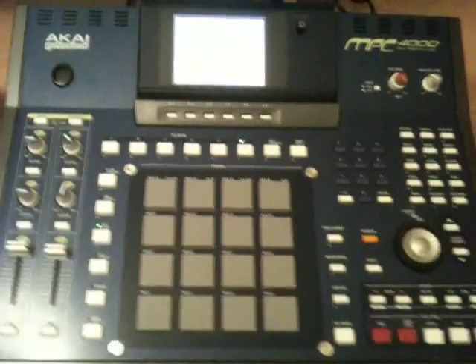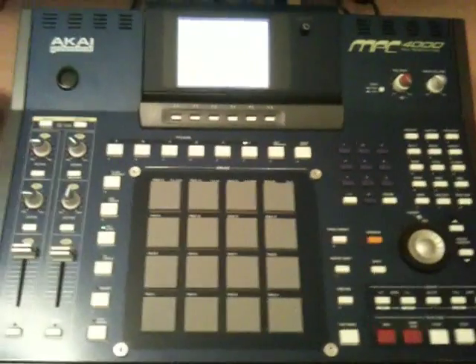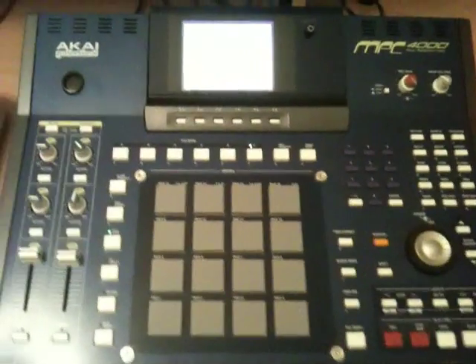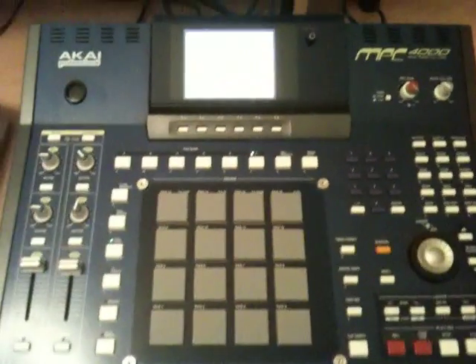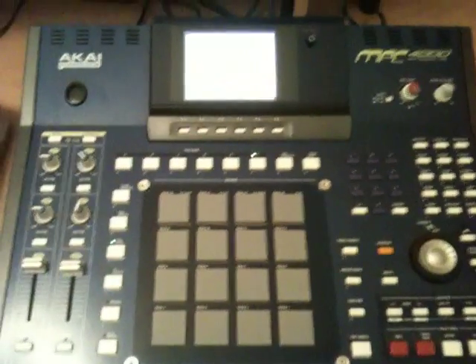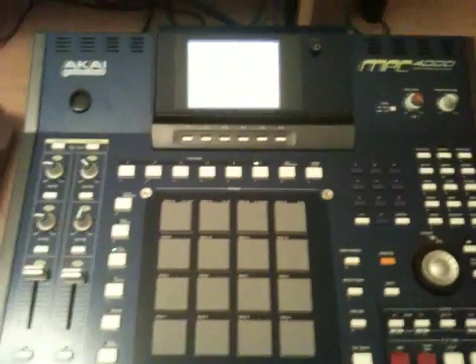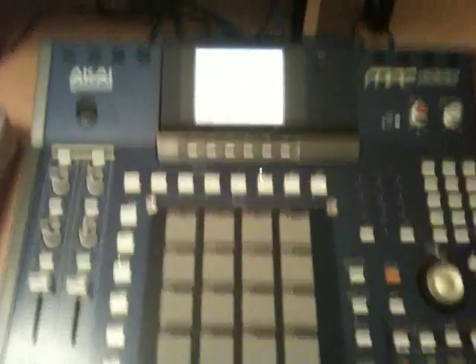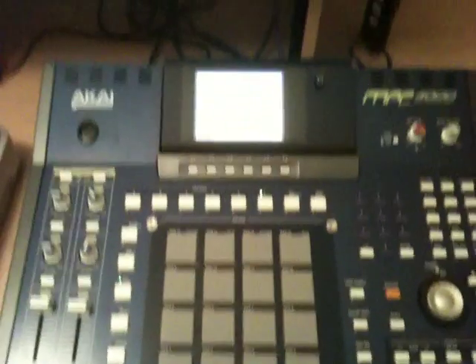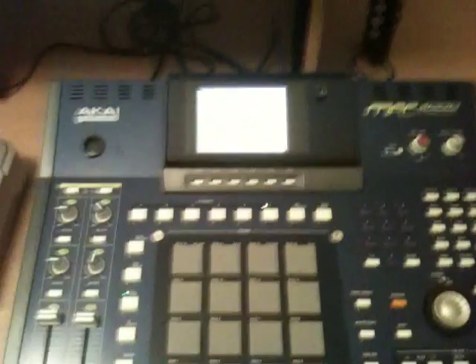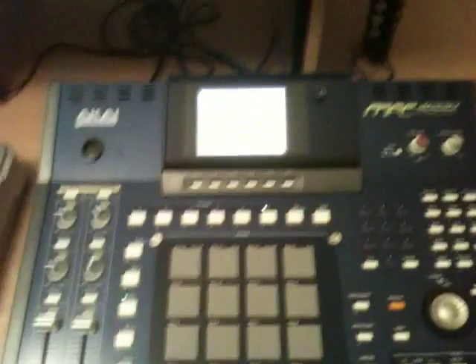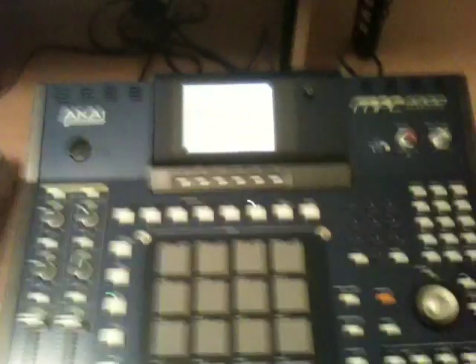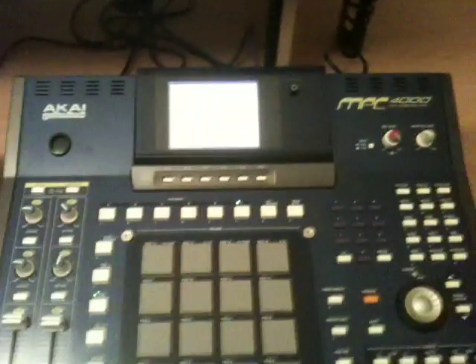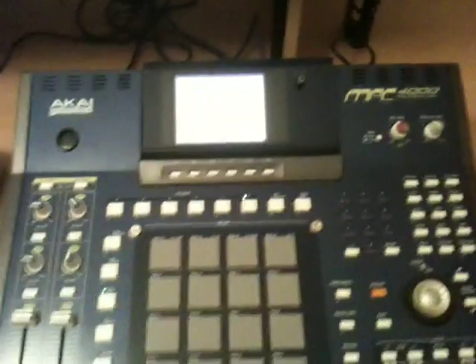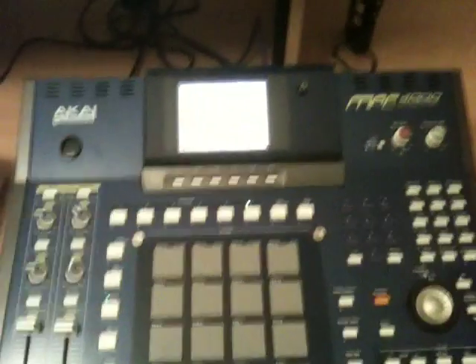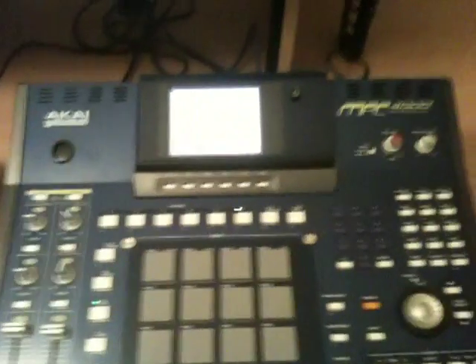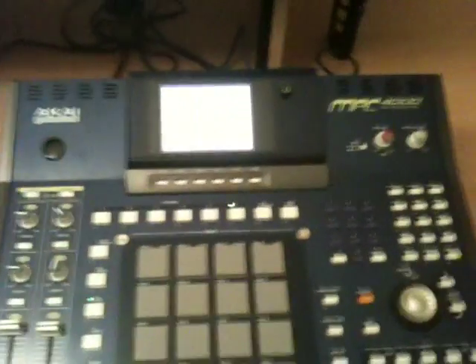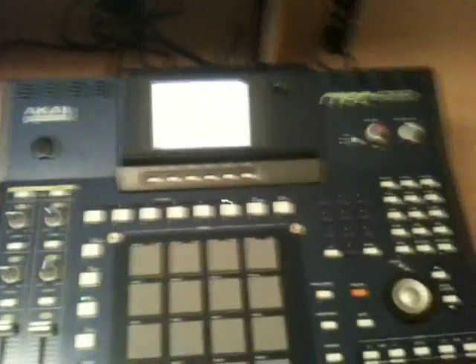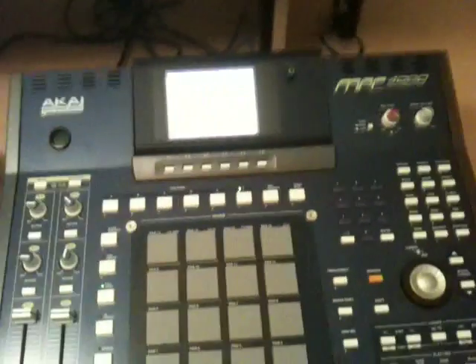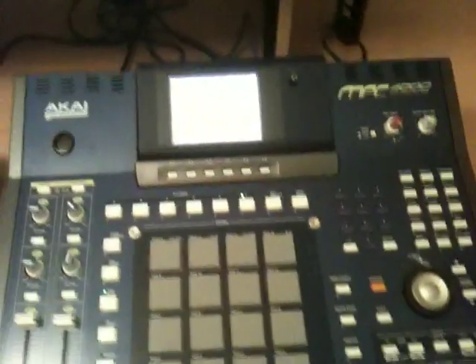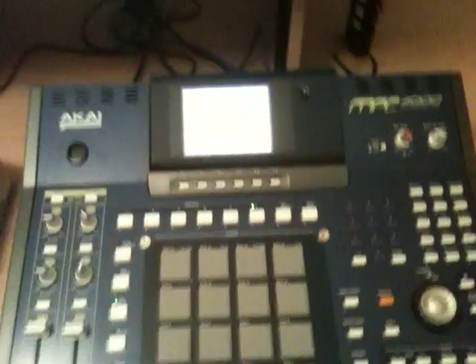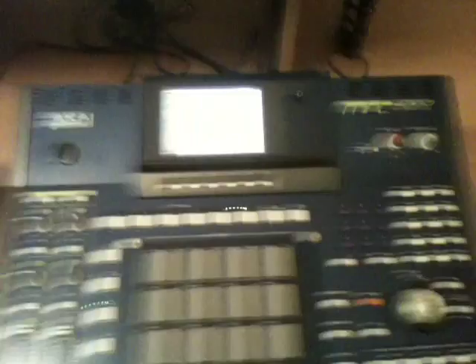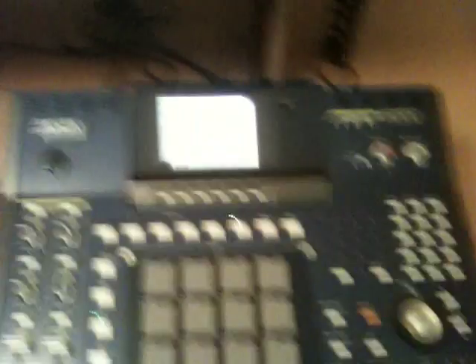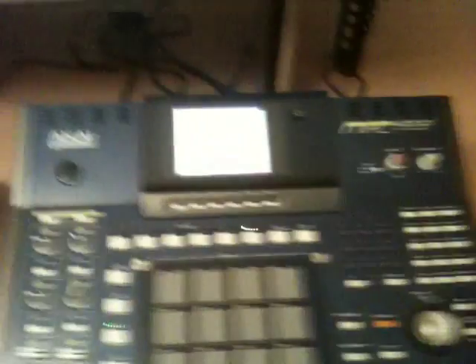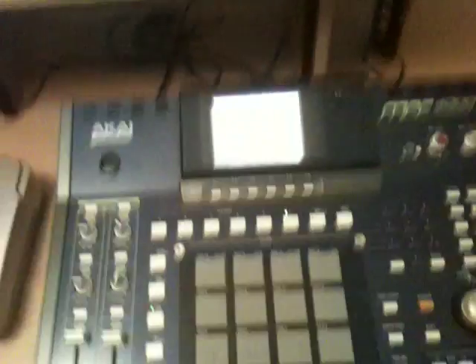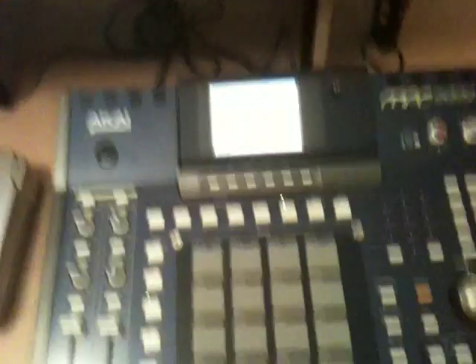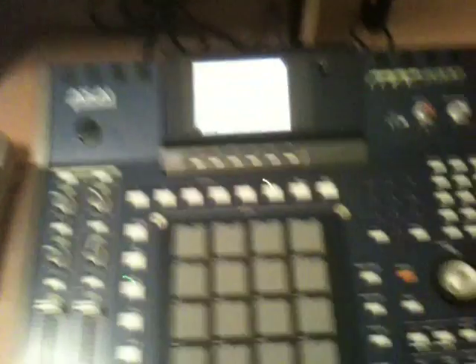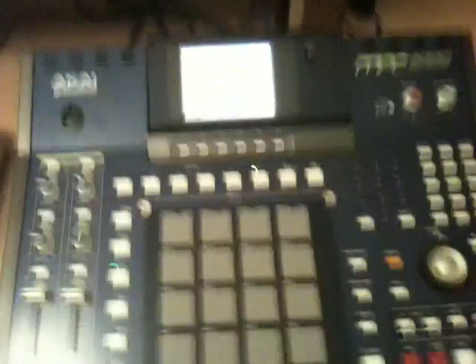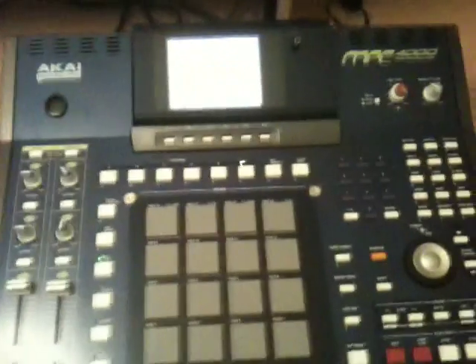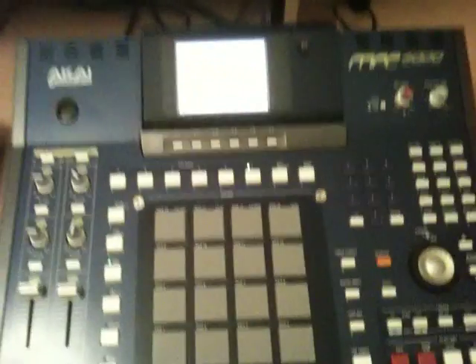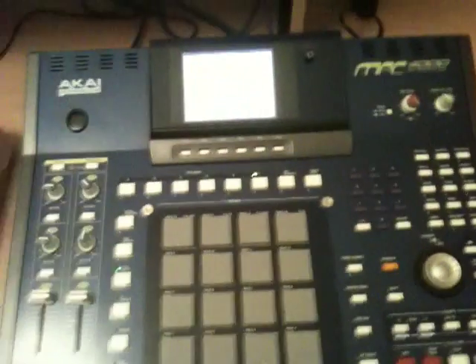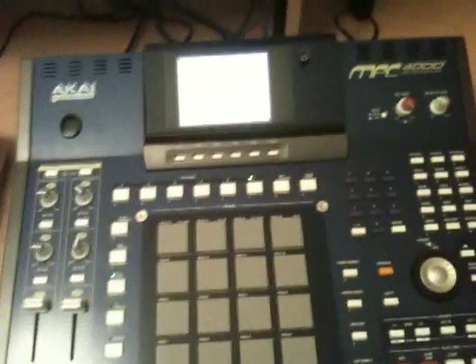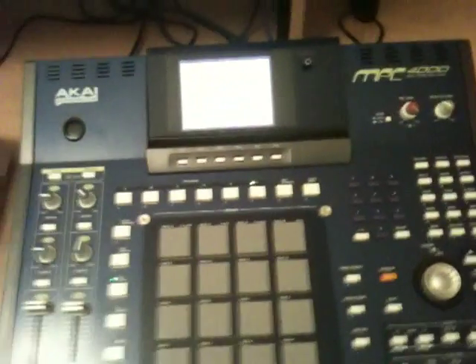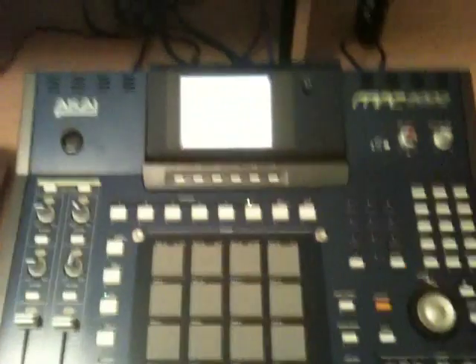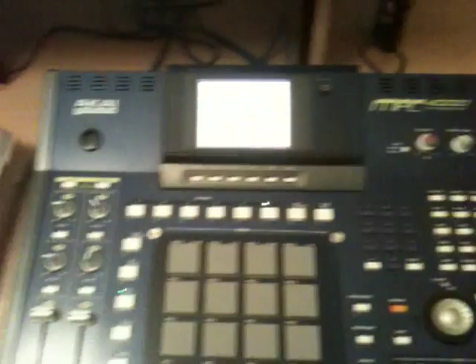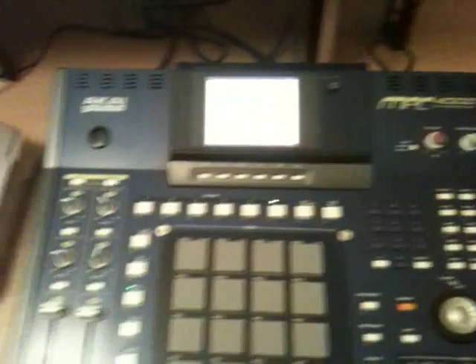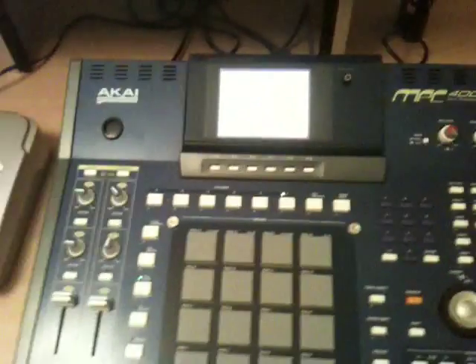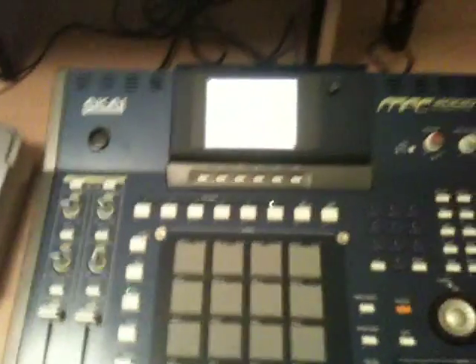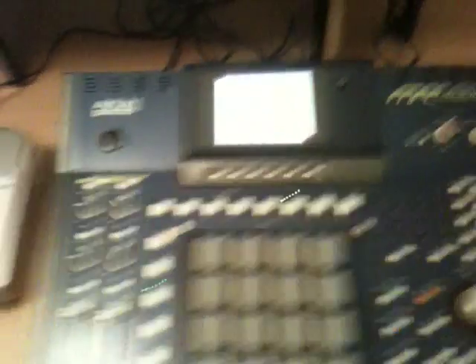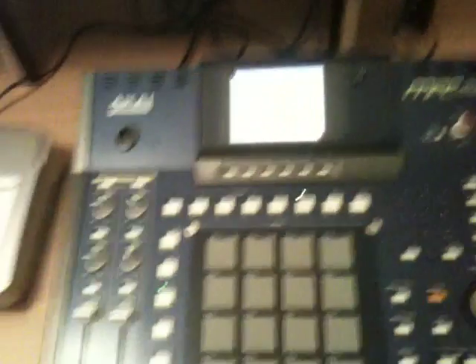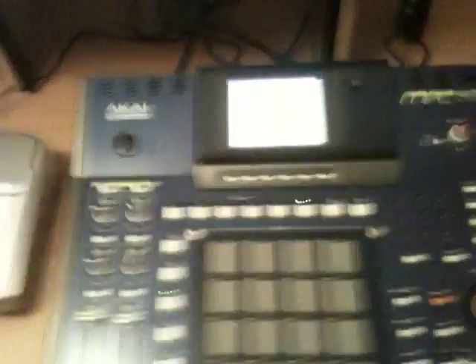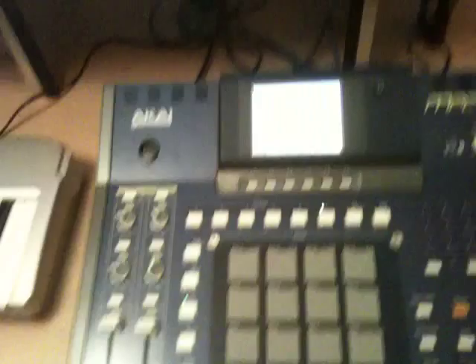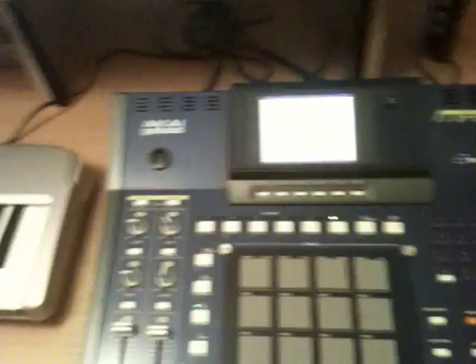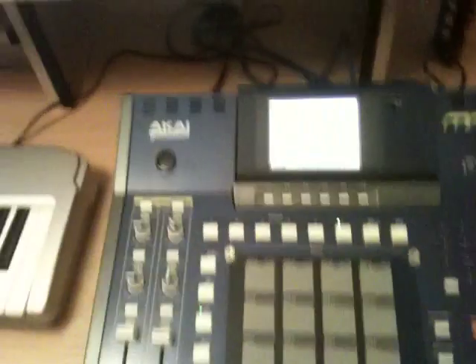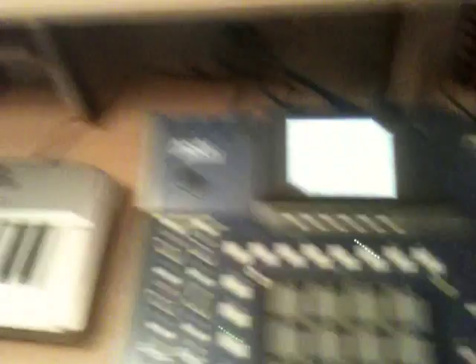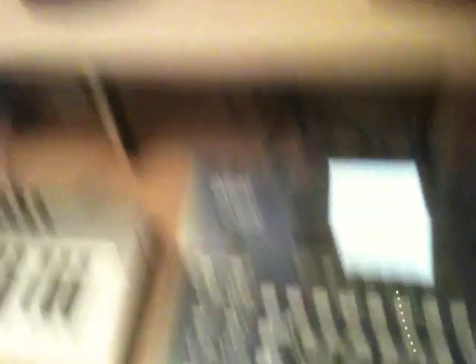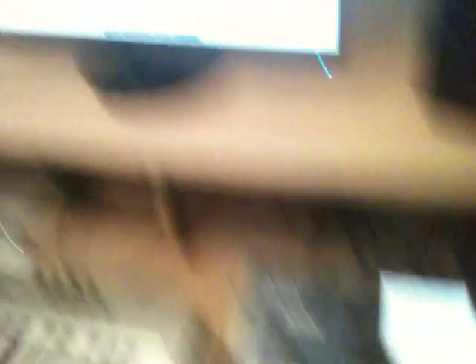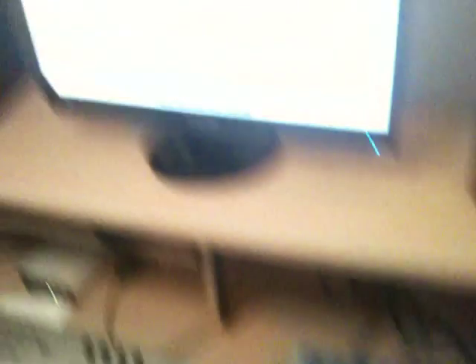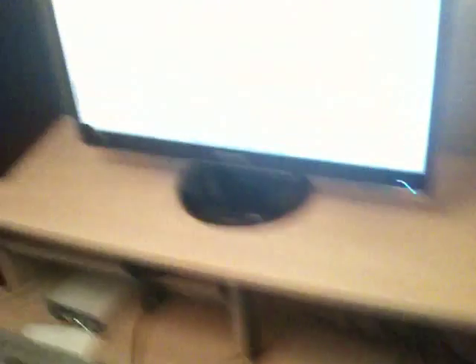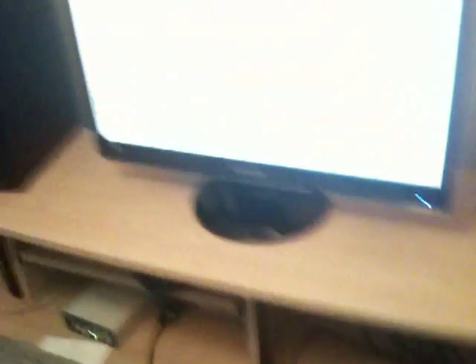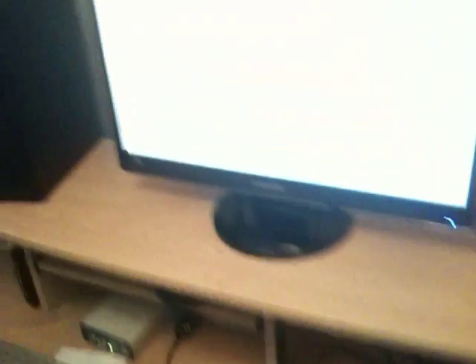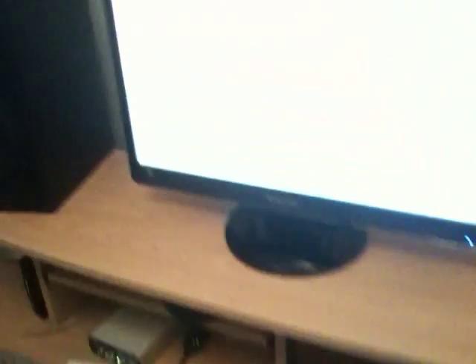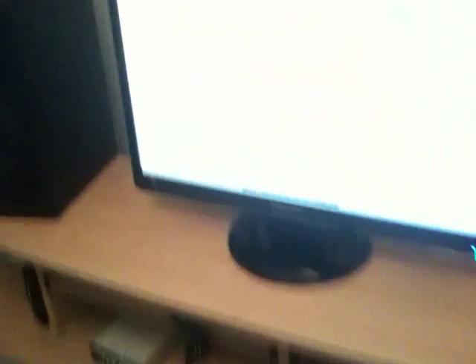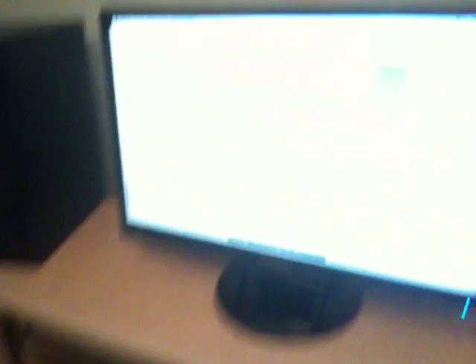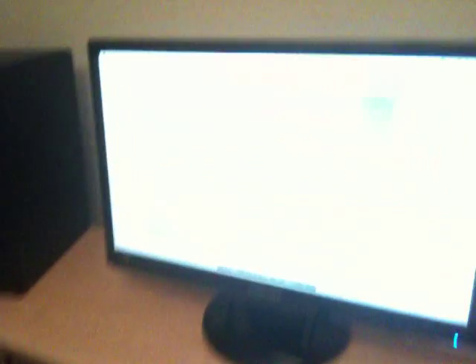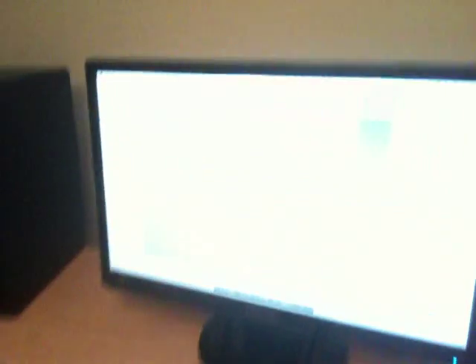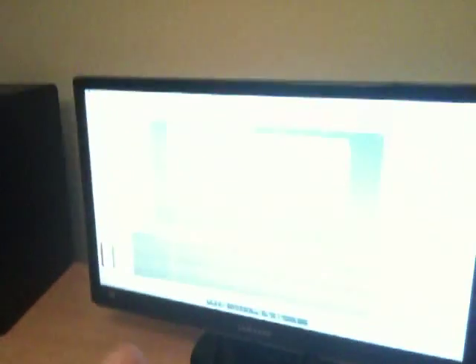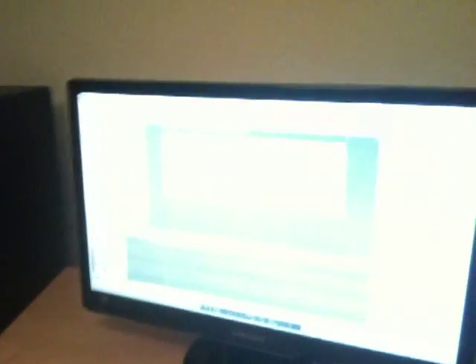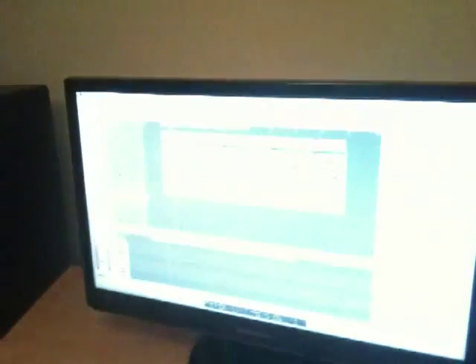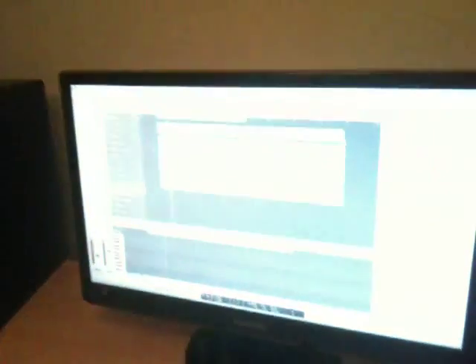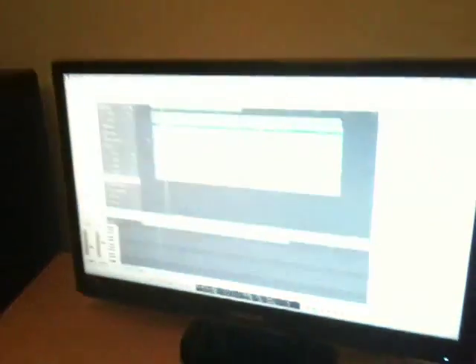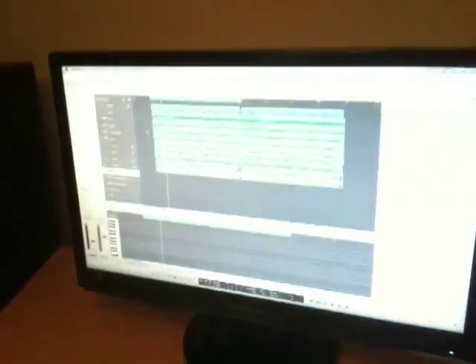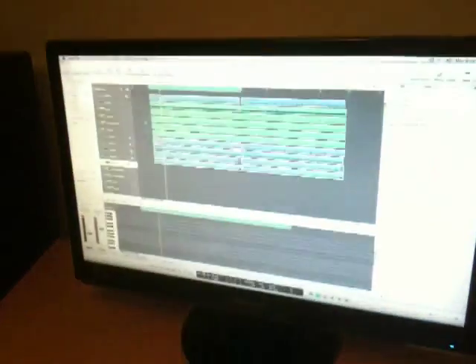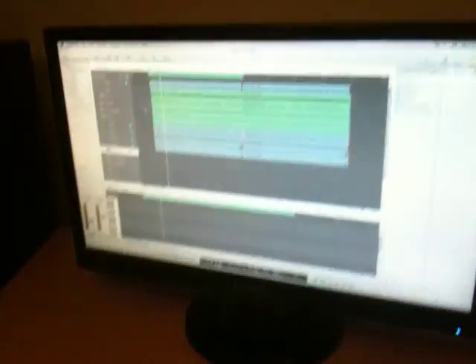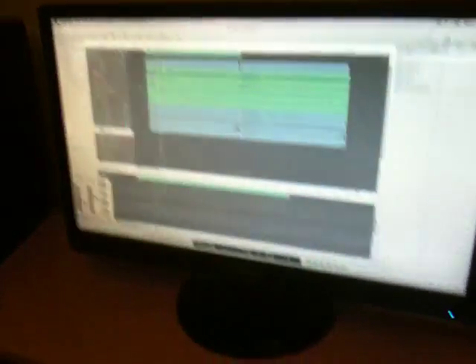What's up YouTube, this is Manny. I'm gonna give you a quick tutorial on how I got my MPC 4000 Plus hooked up to Logic Pro 9.